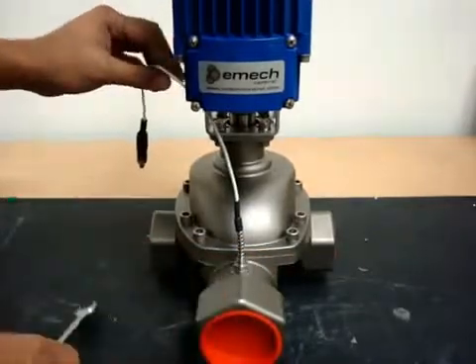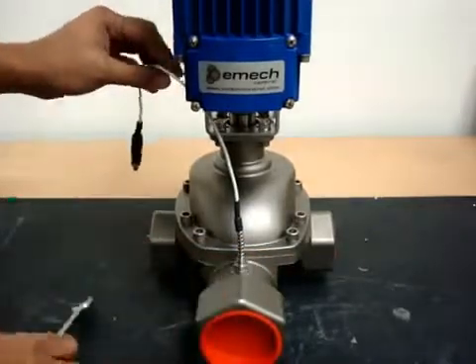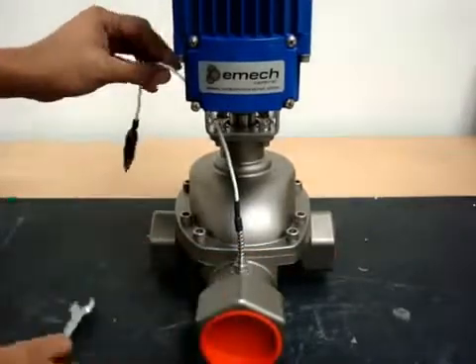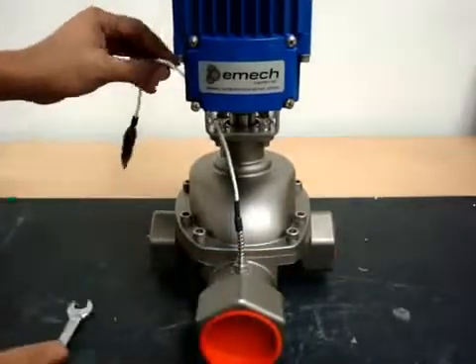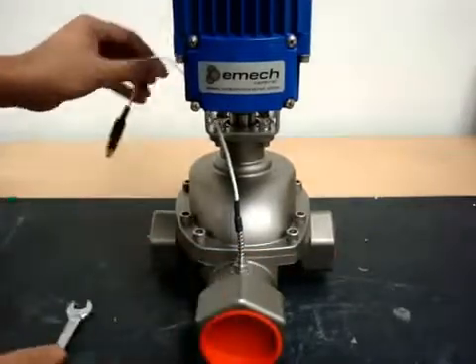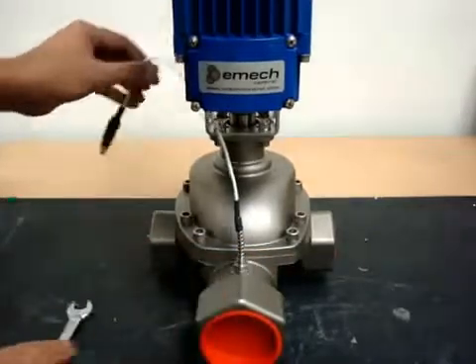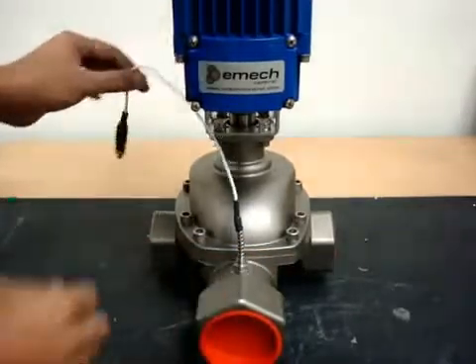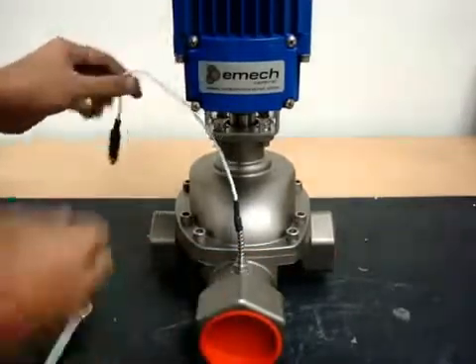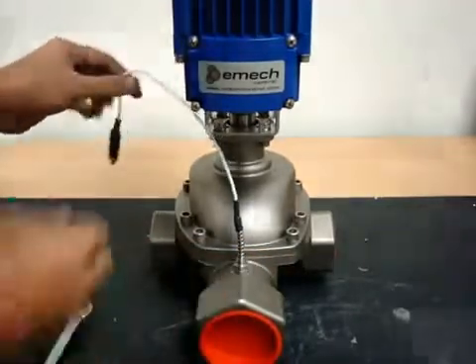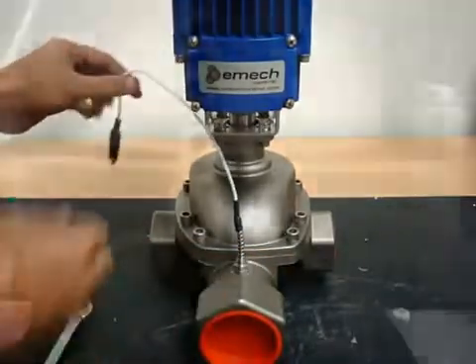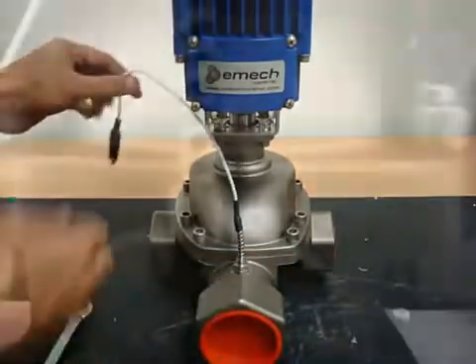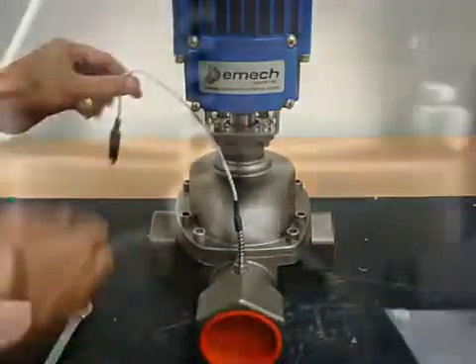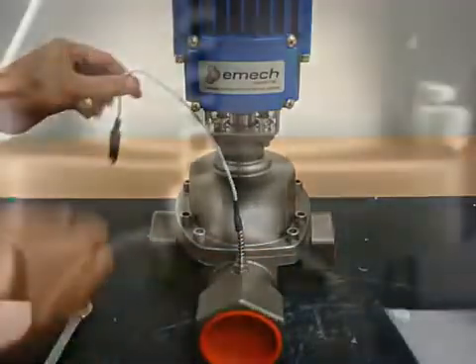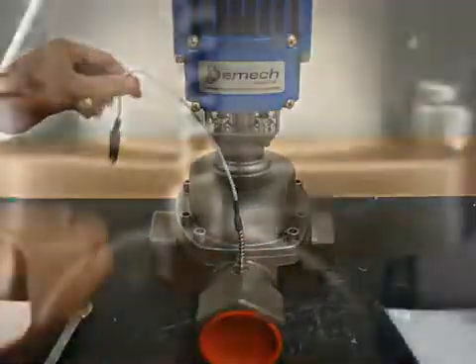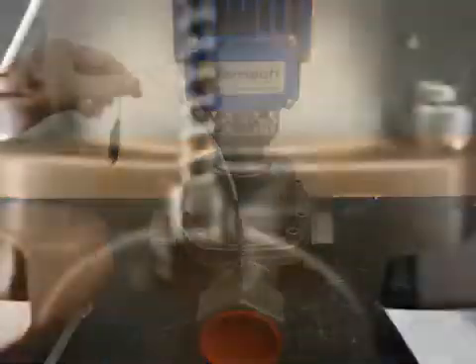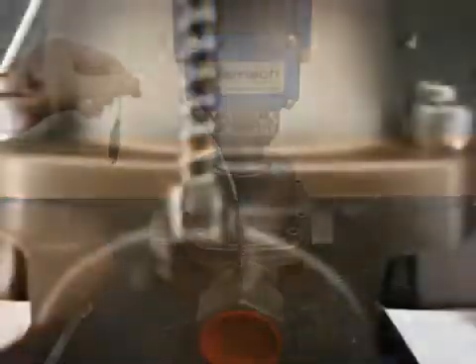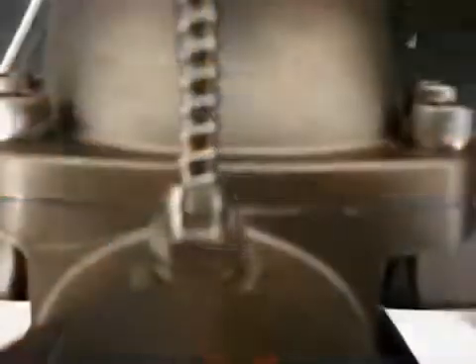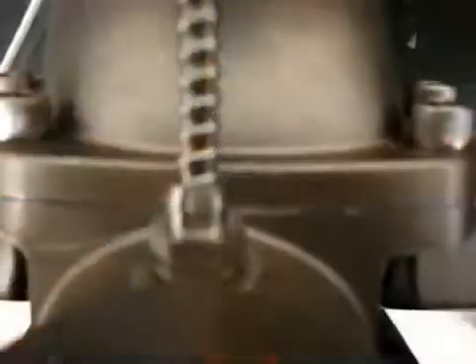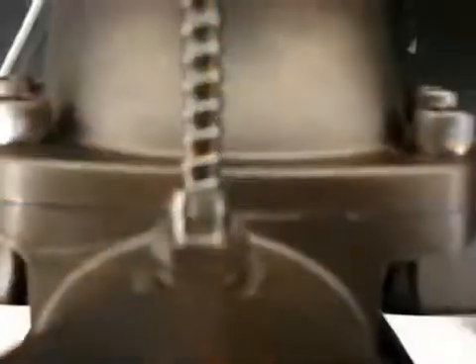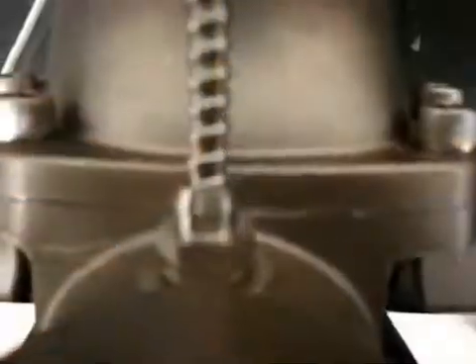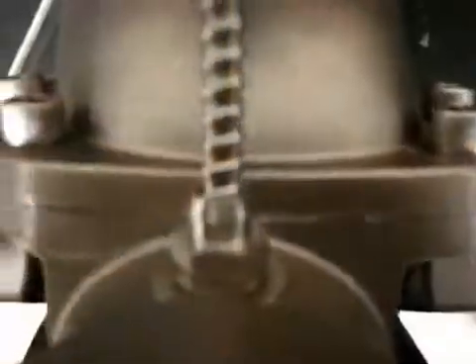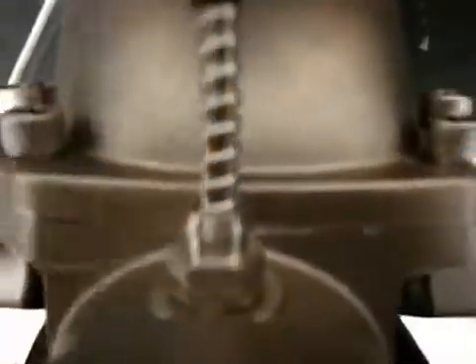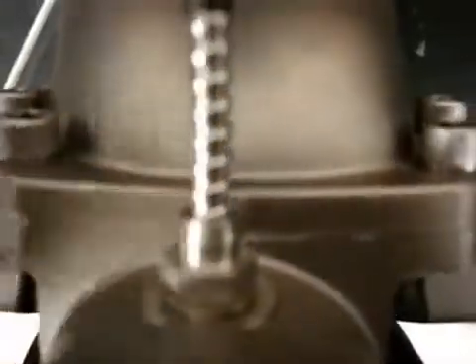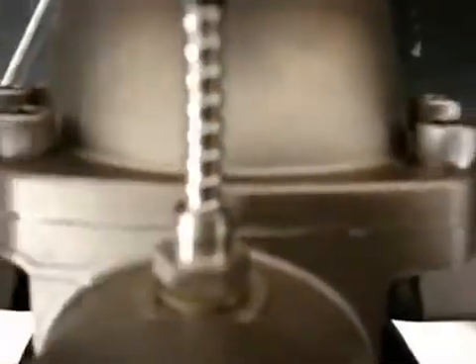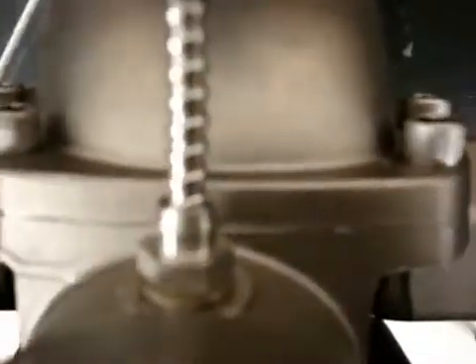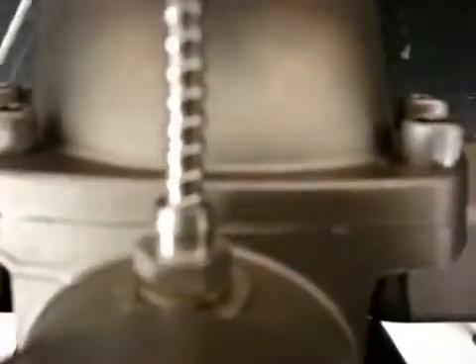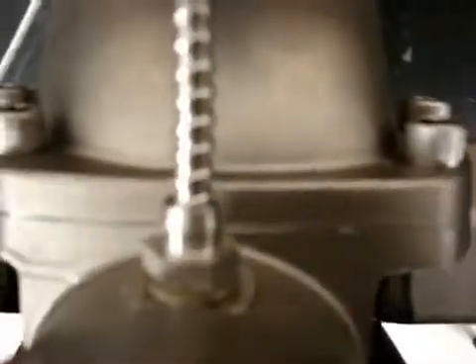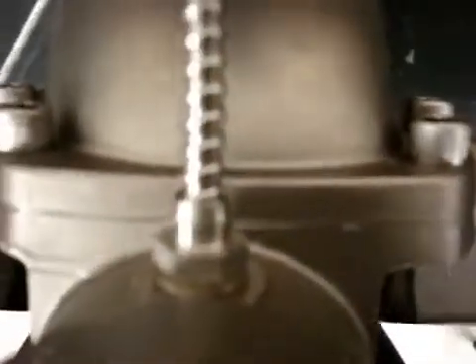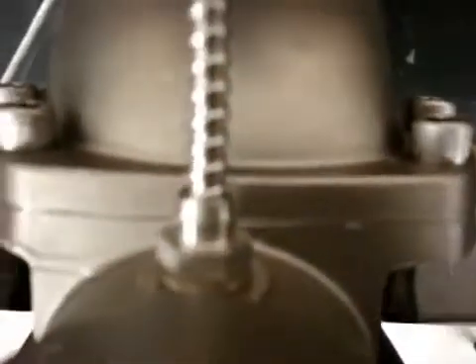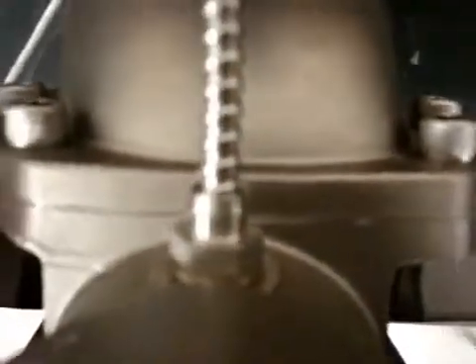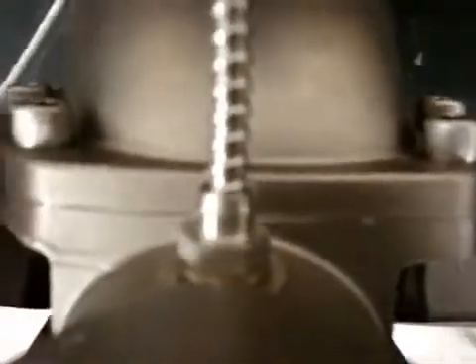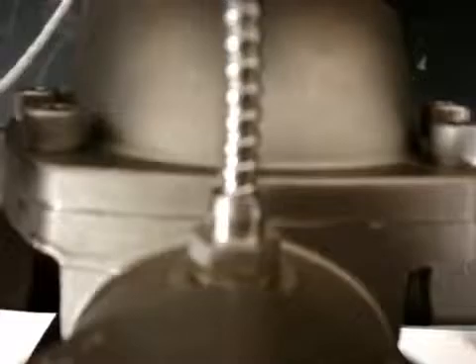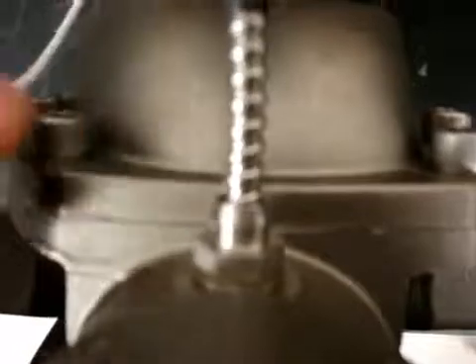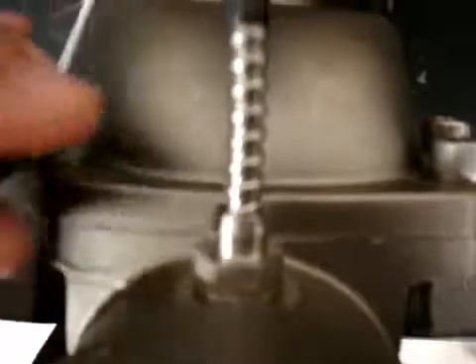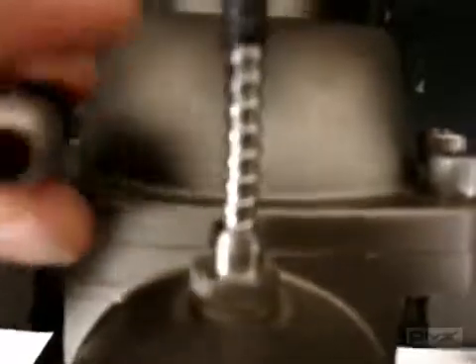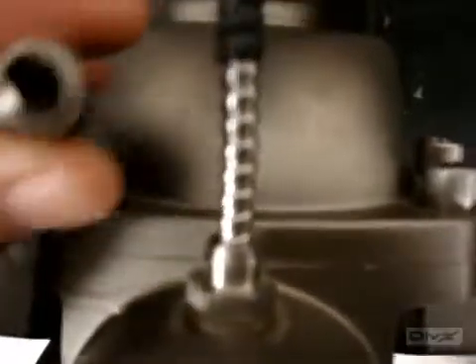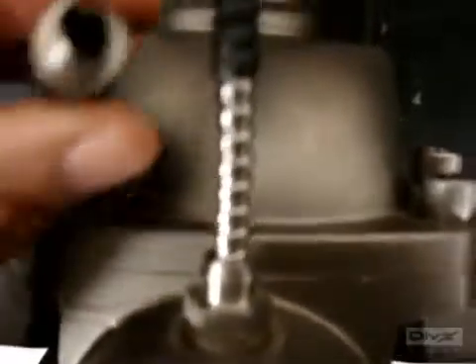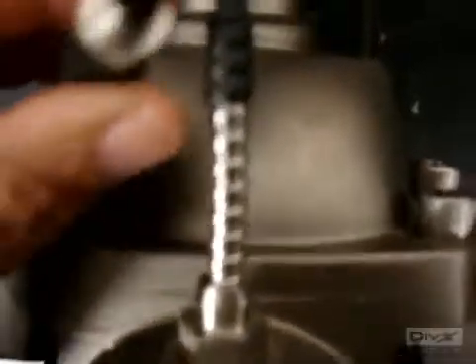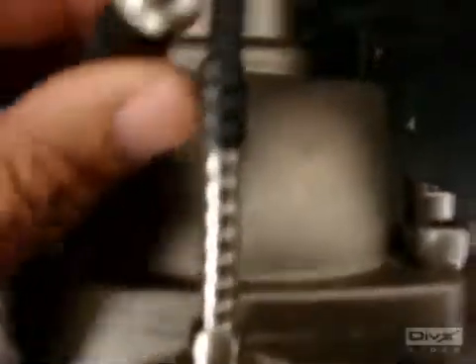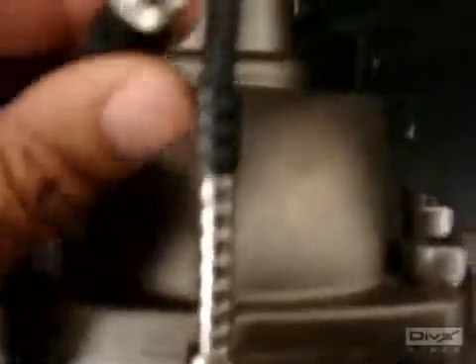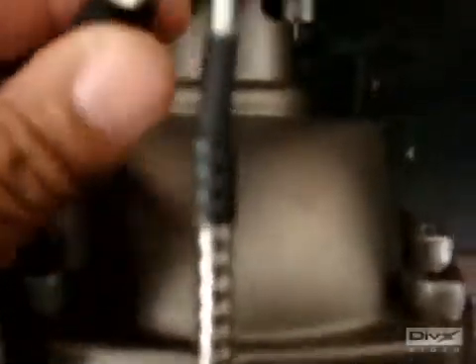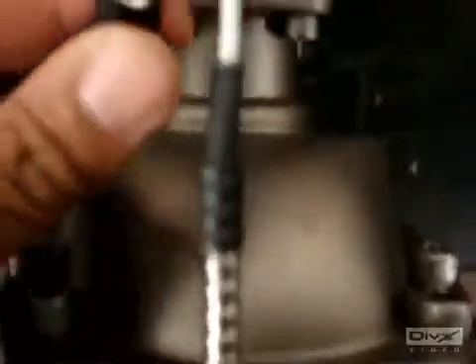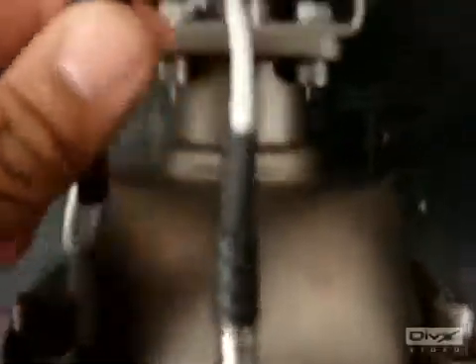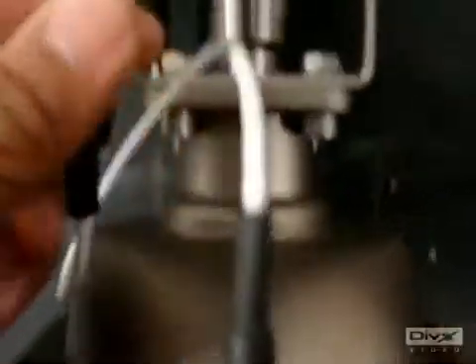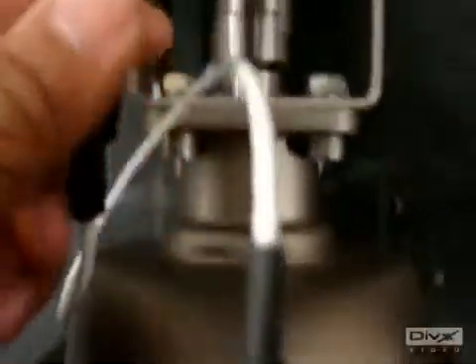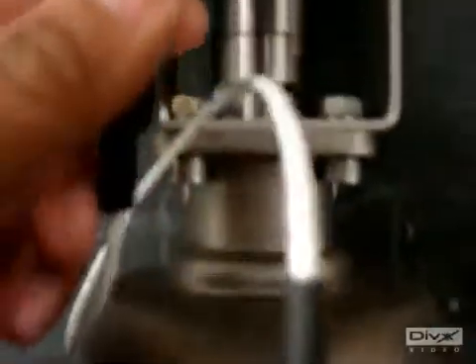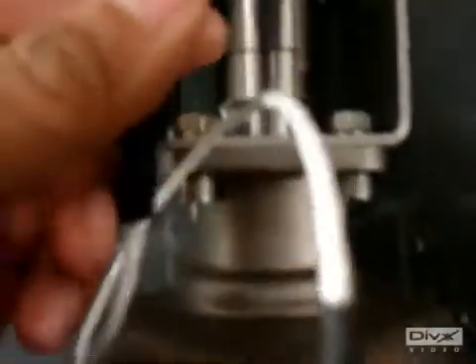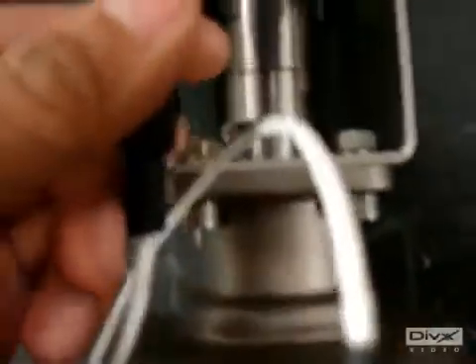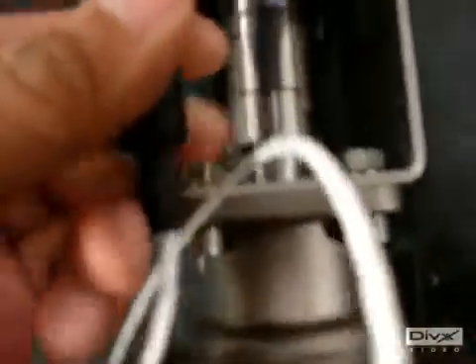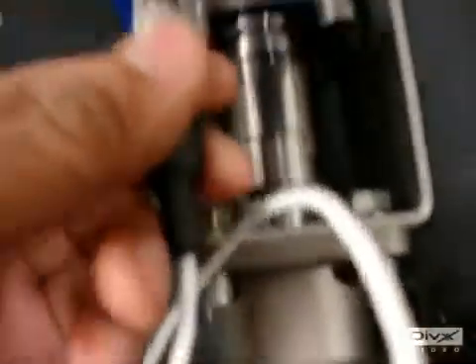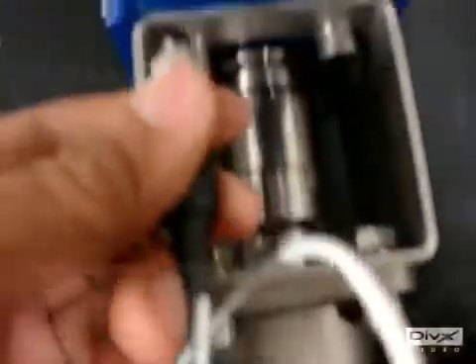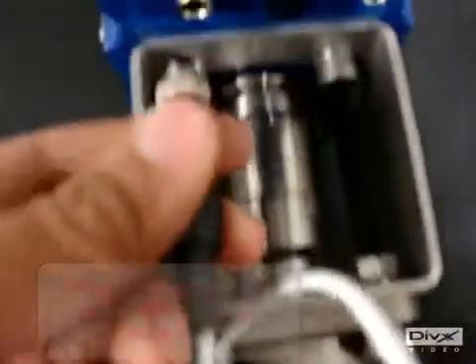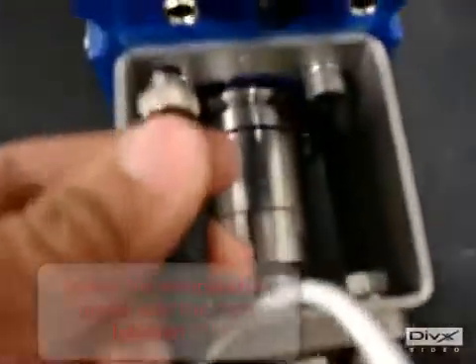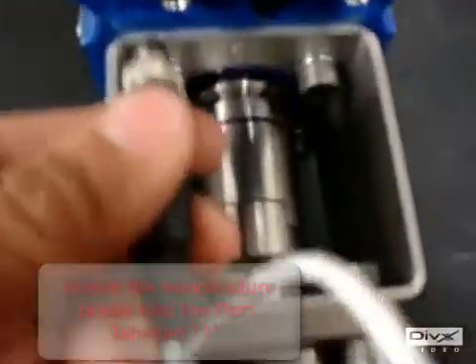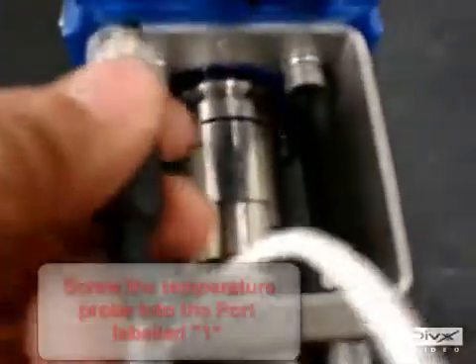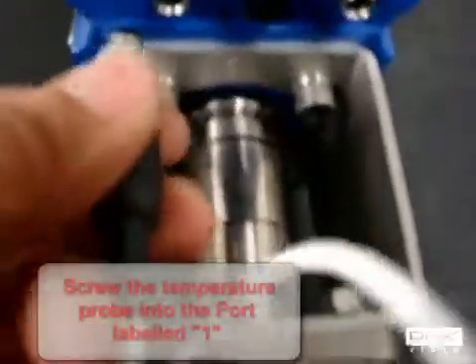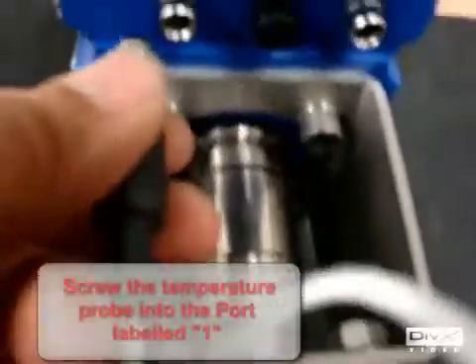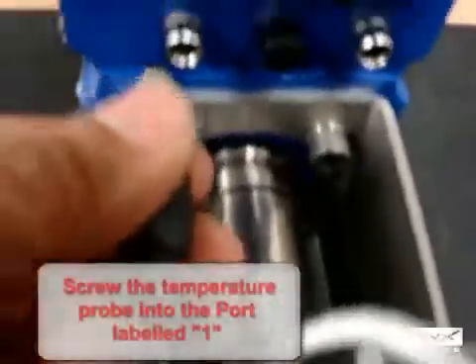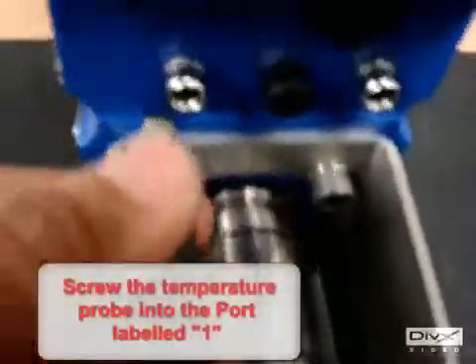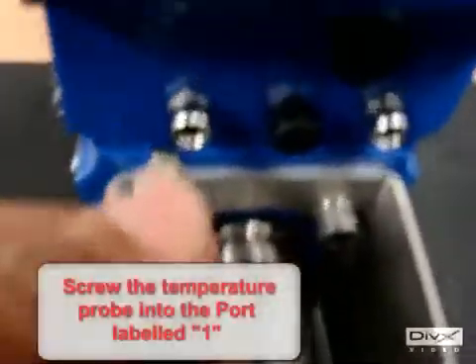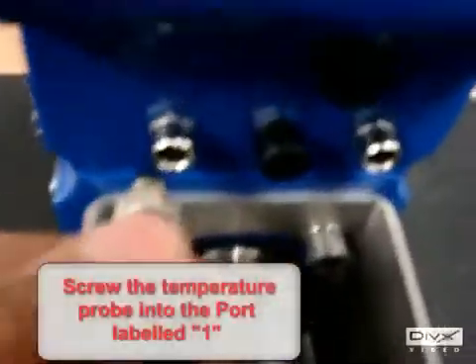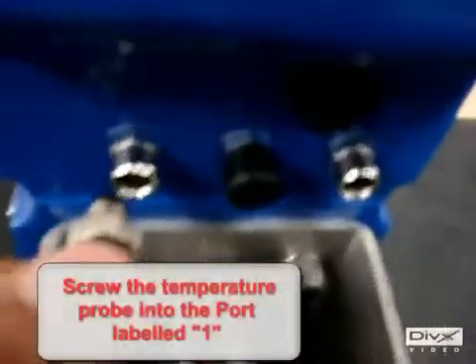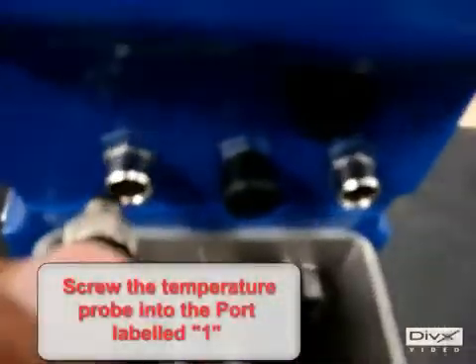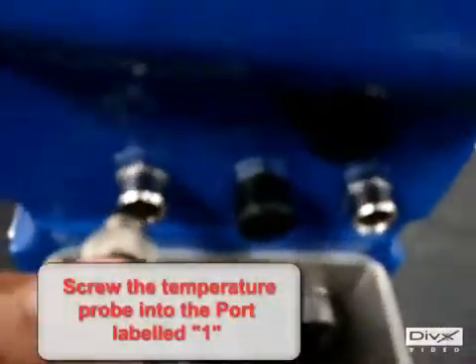Plug the temperature sensor into the actuator port labeled one.